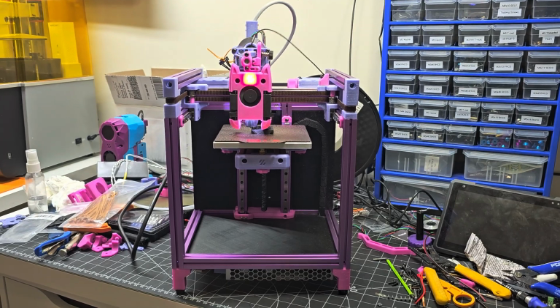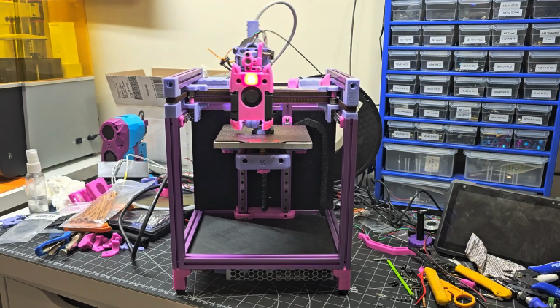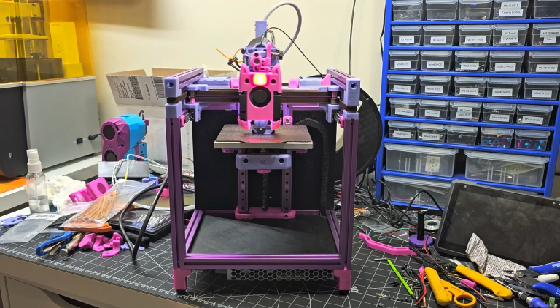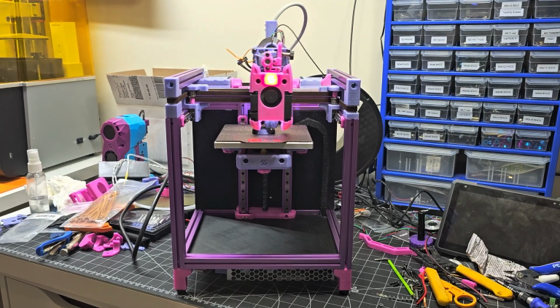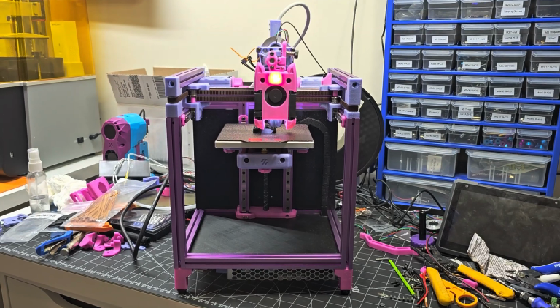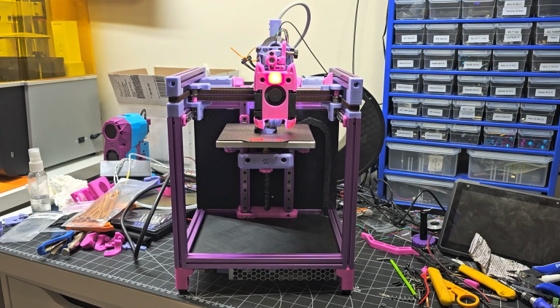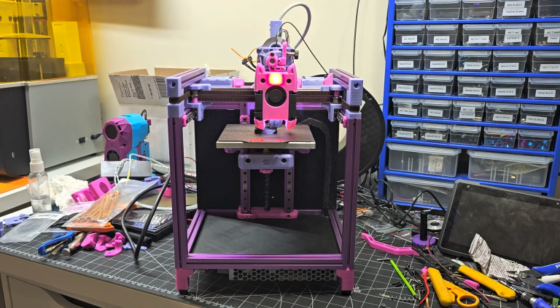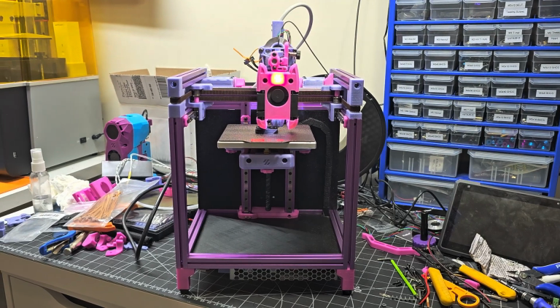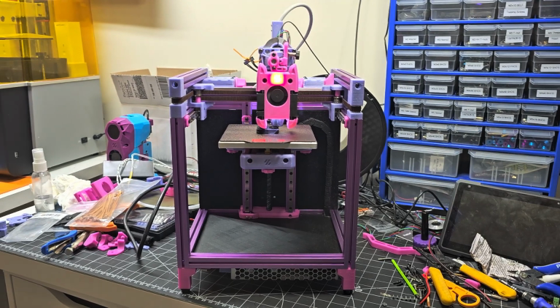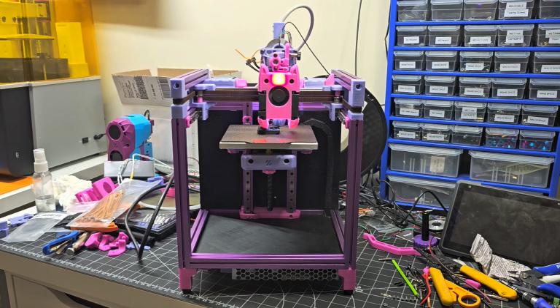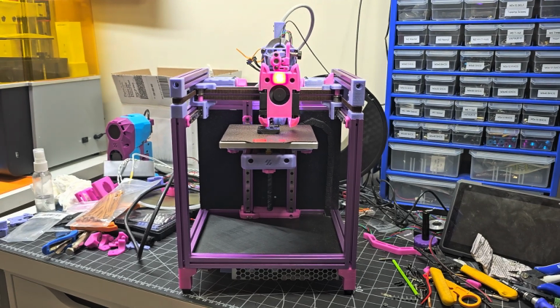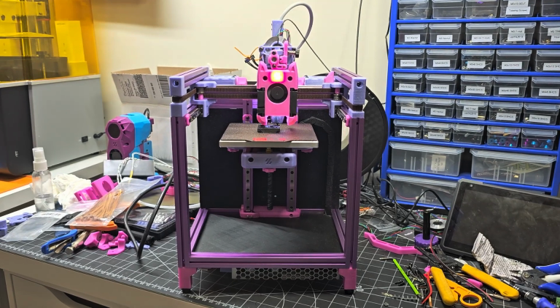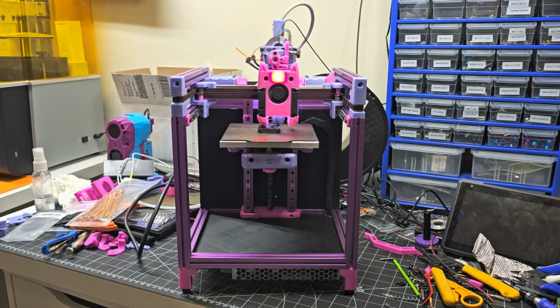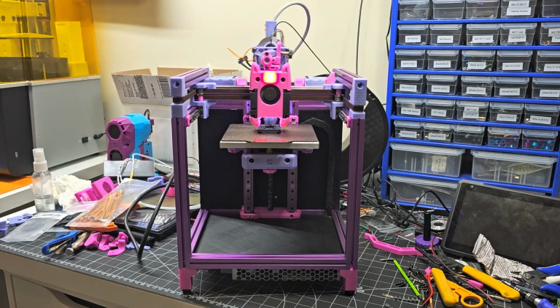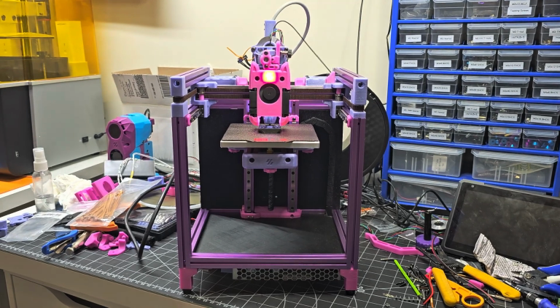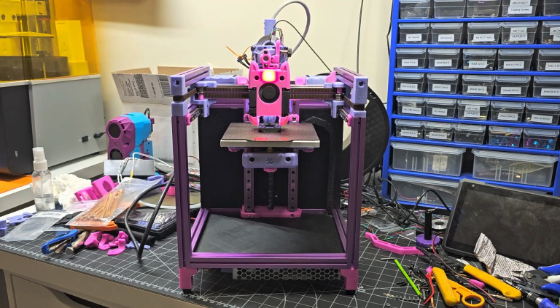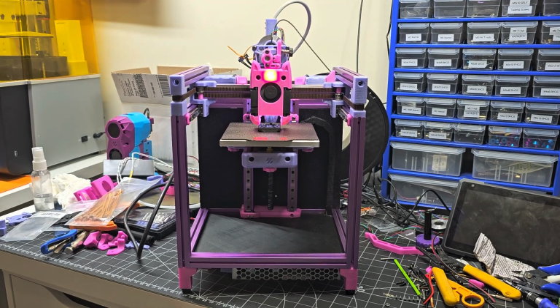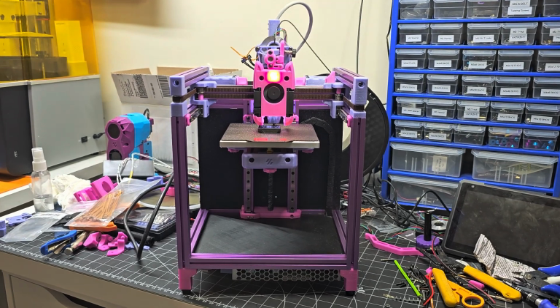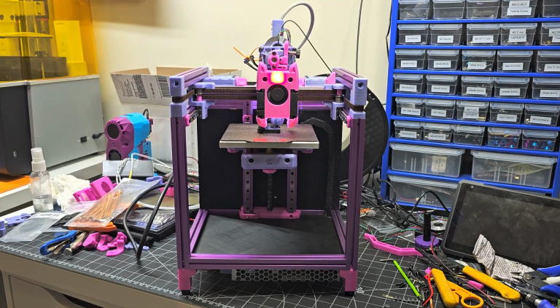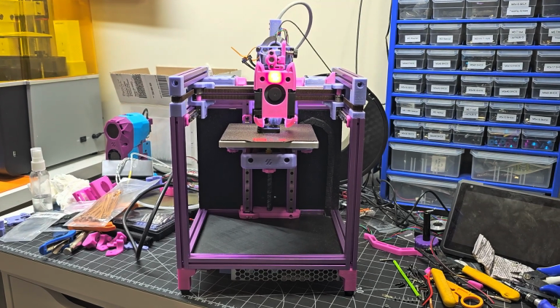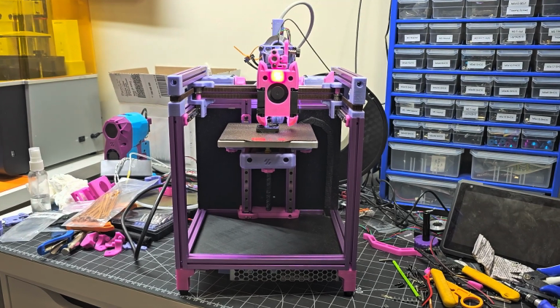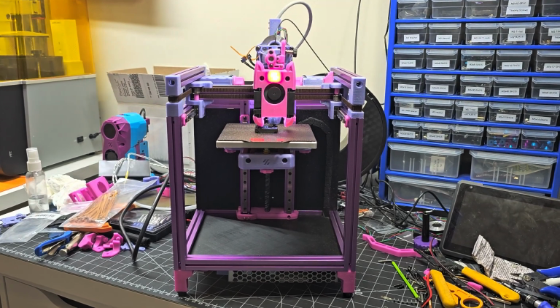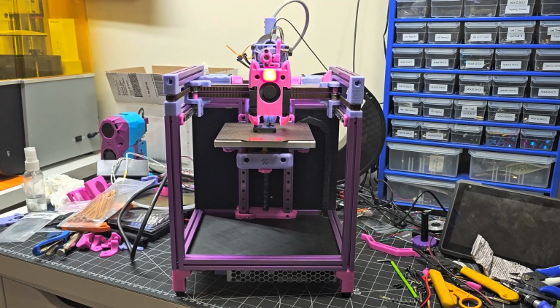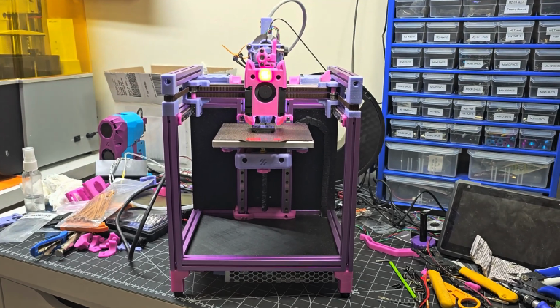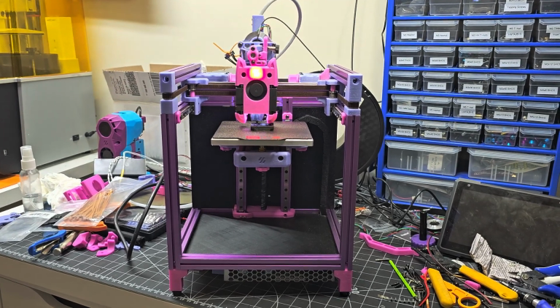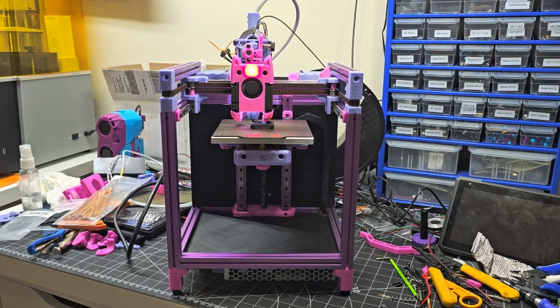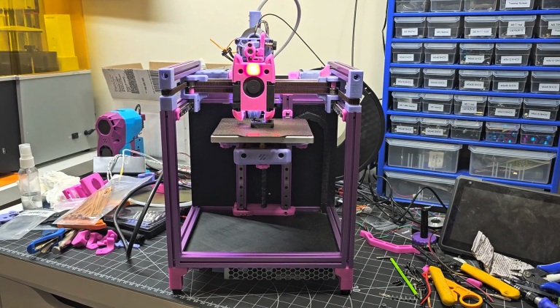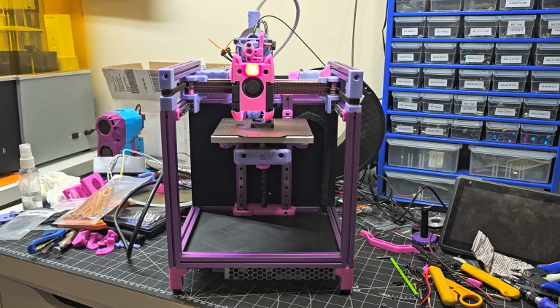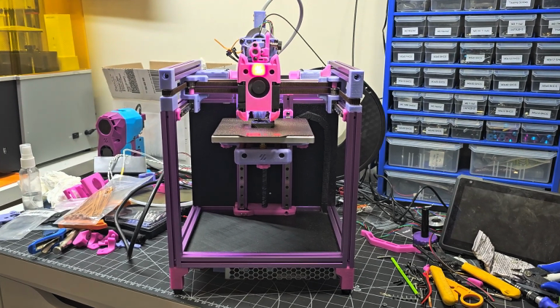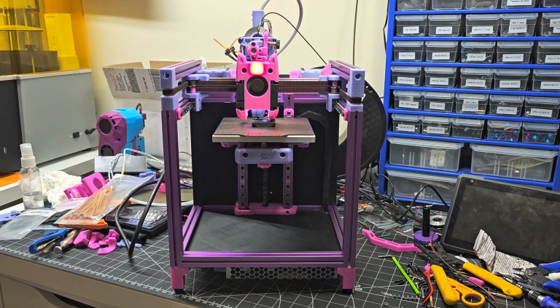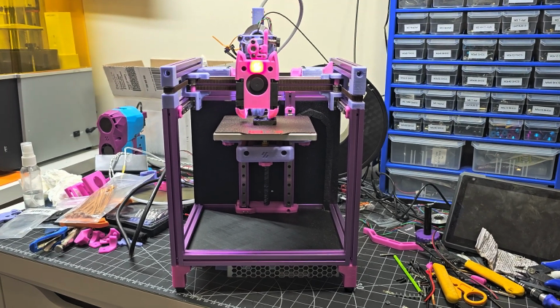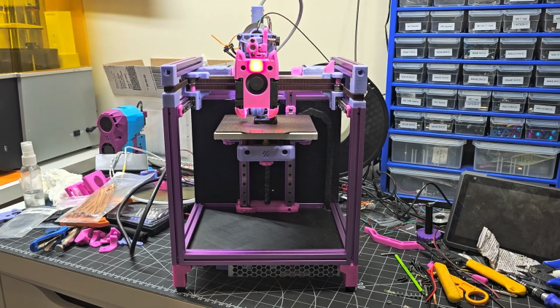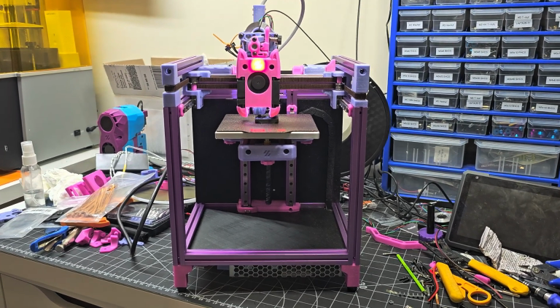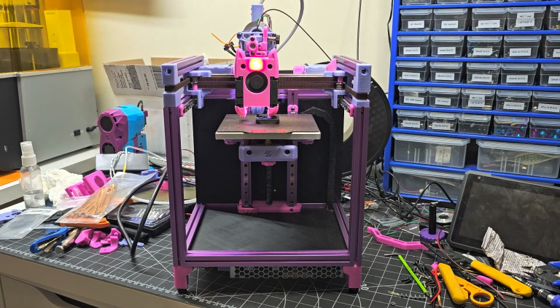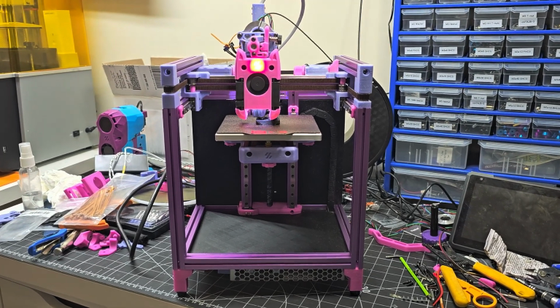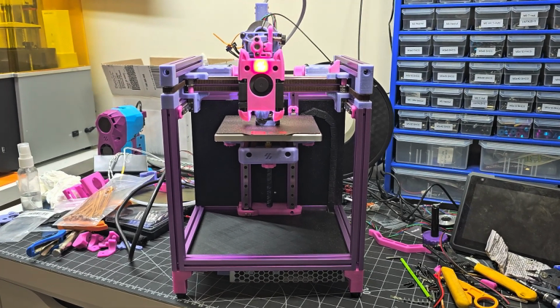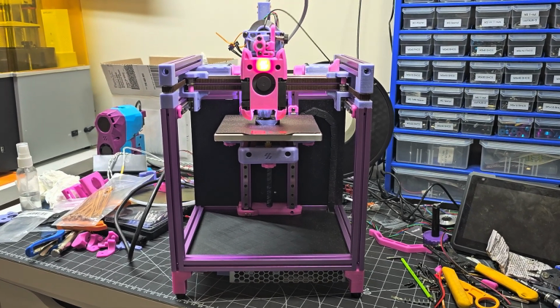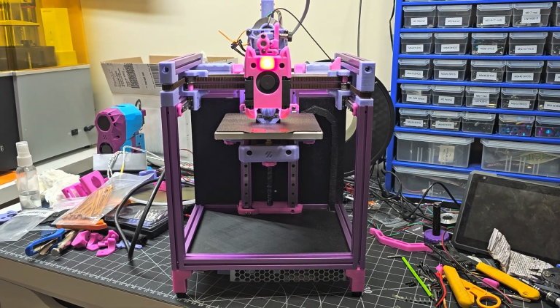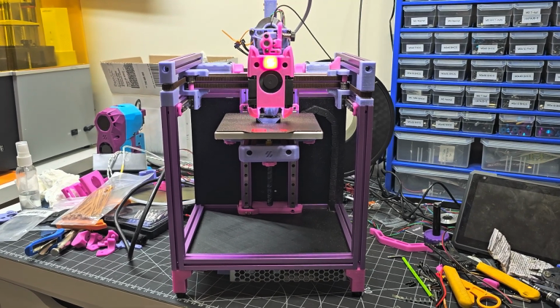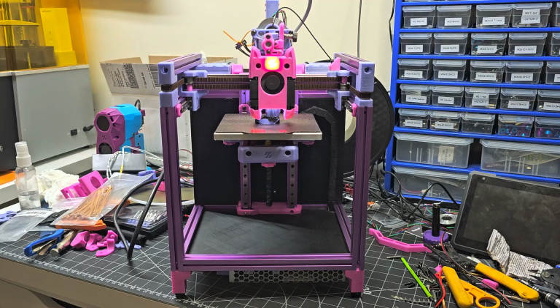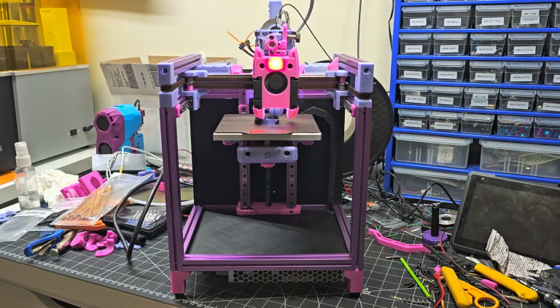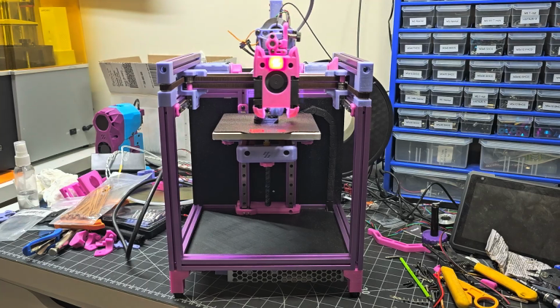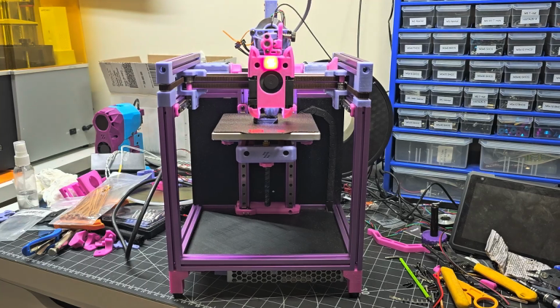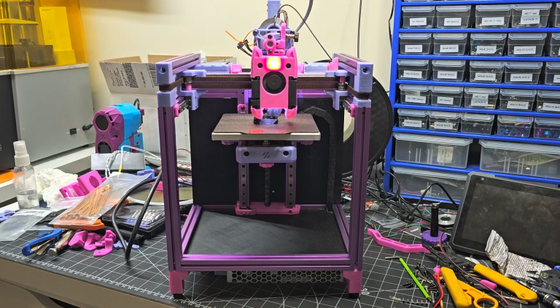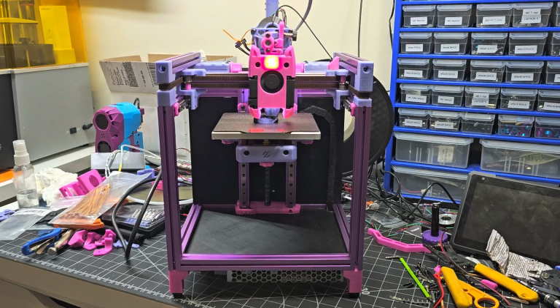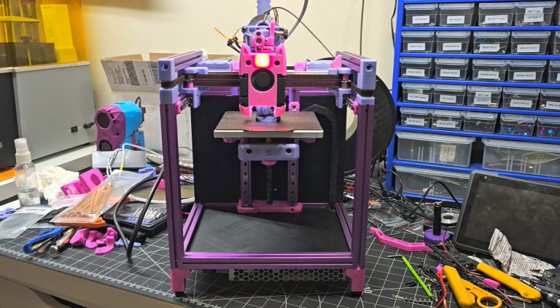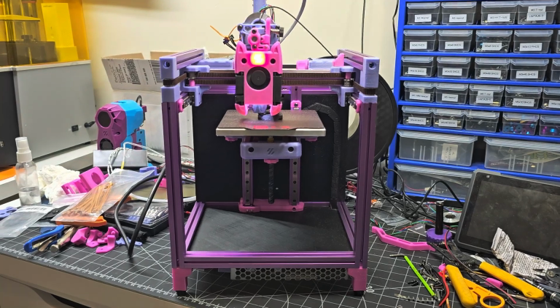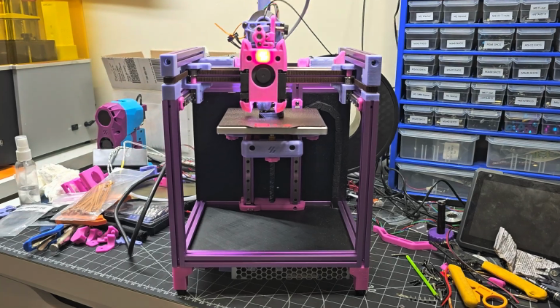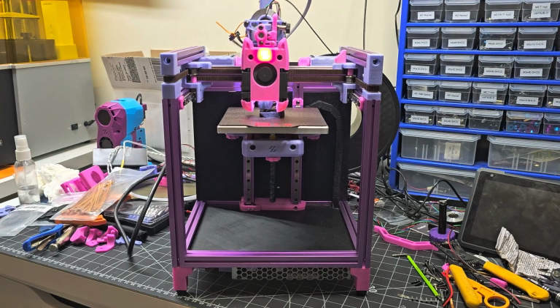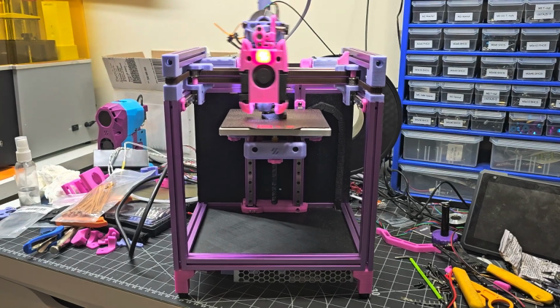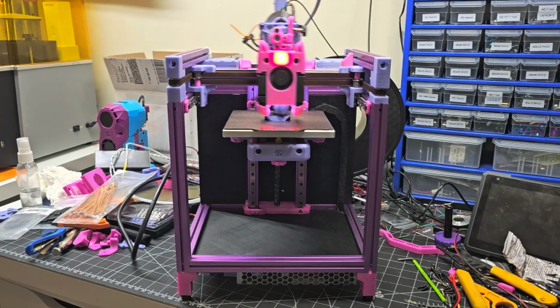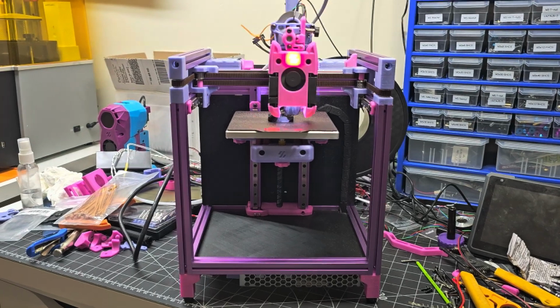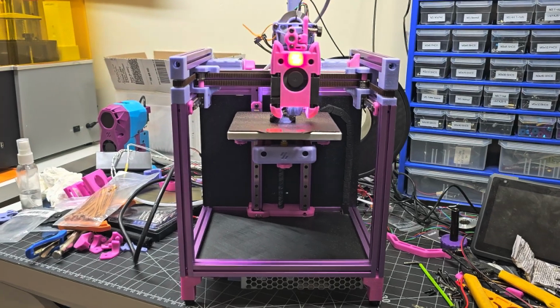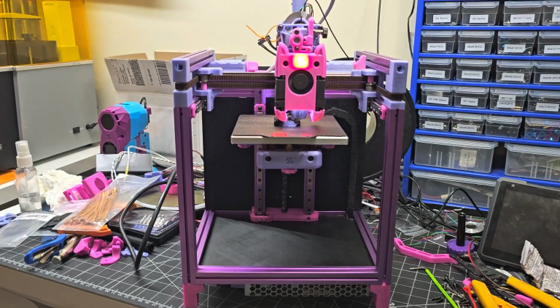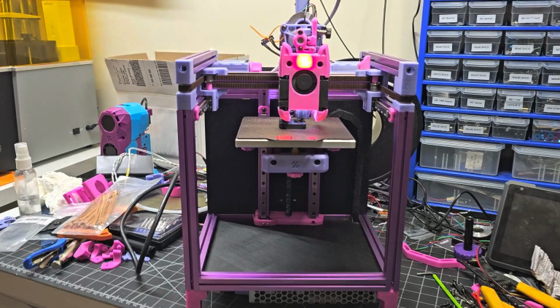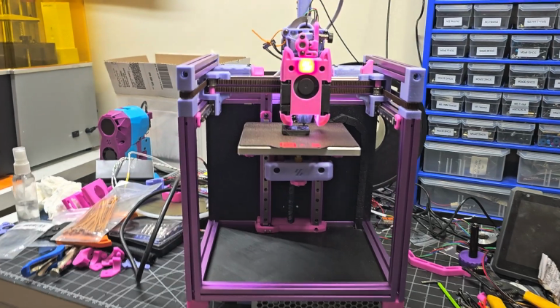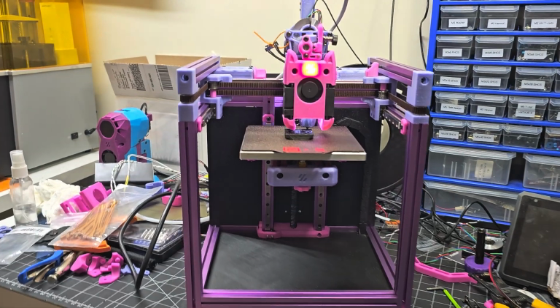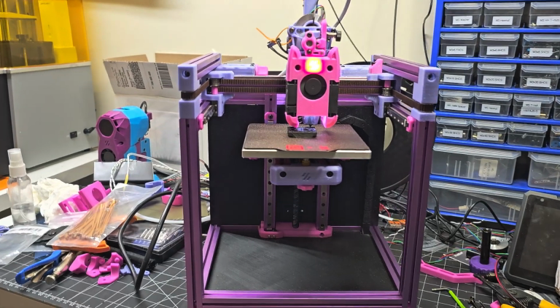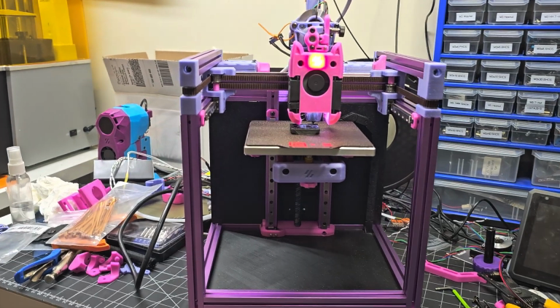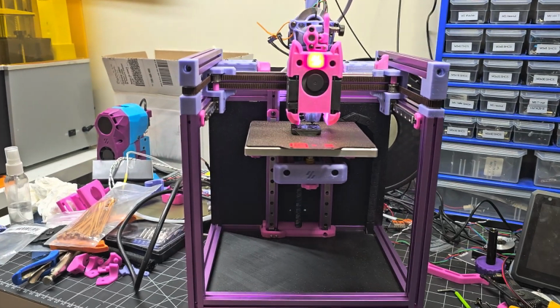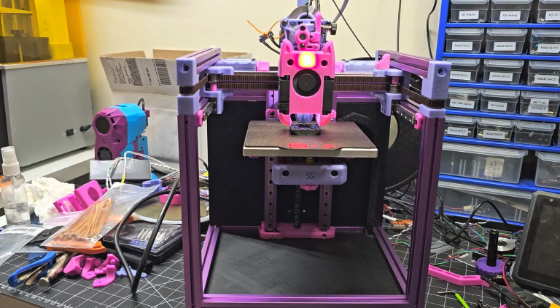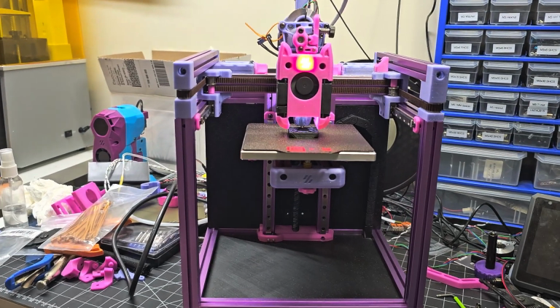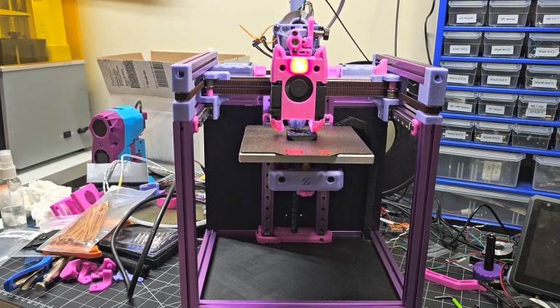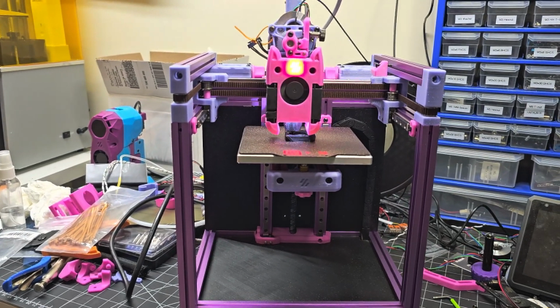Hey everyone, Steph here from Old Guy Melts Plastic. I've just finished modifying this V01 printer.